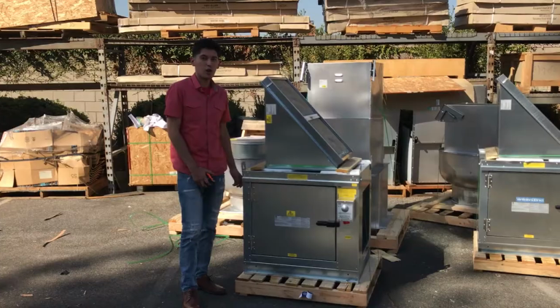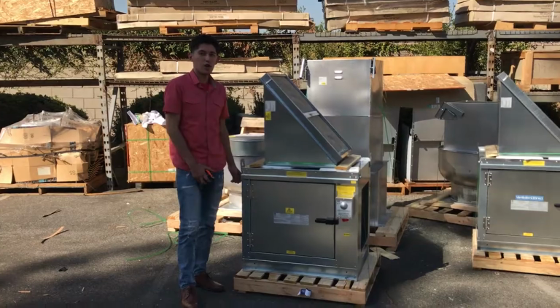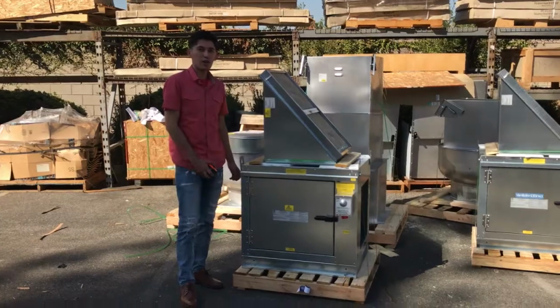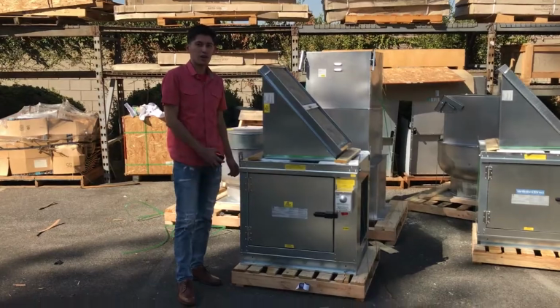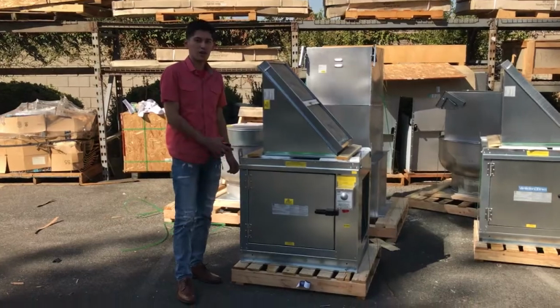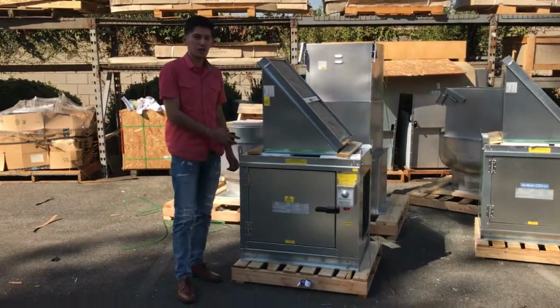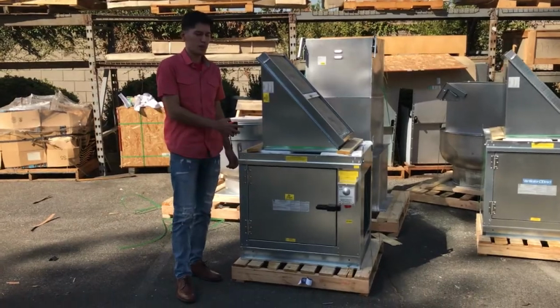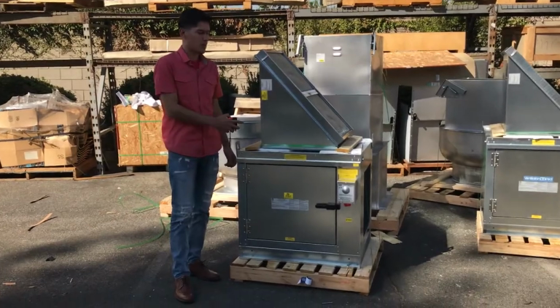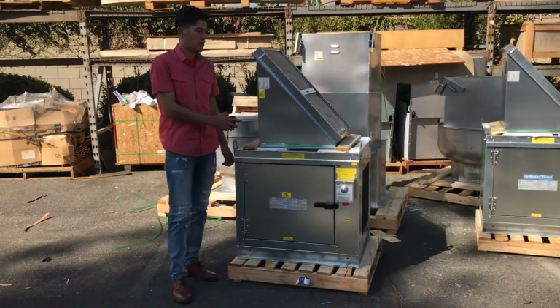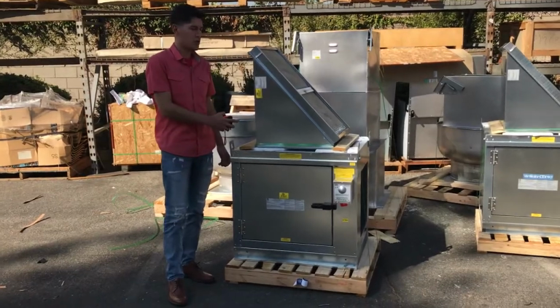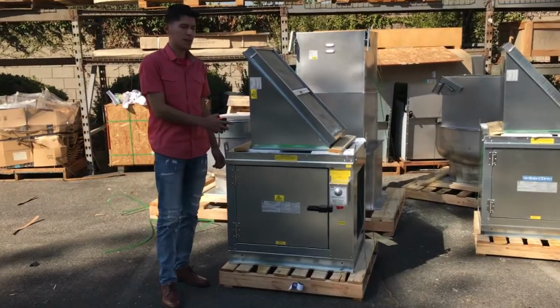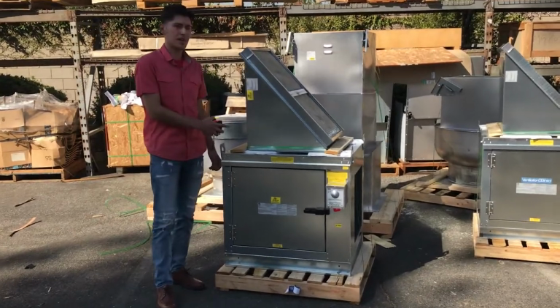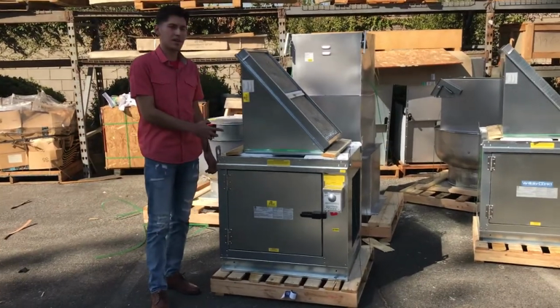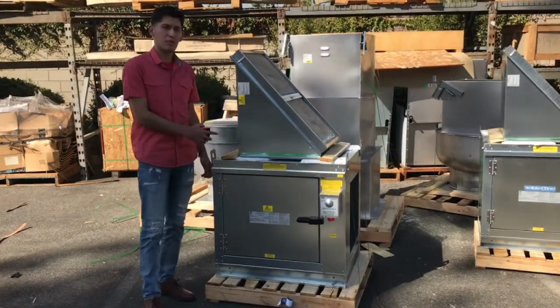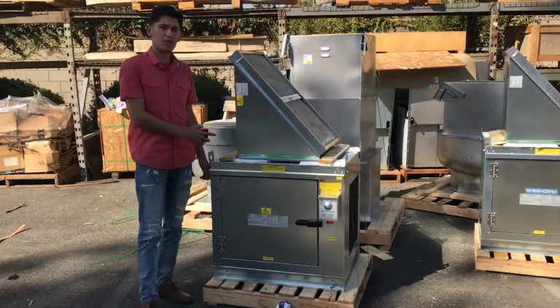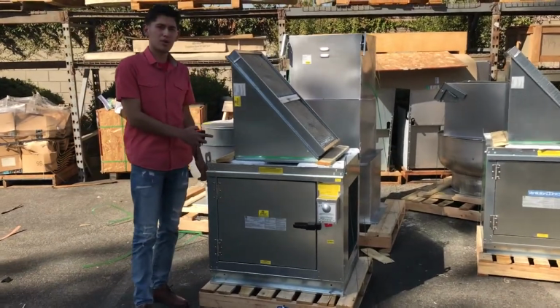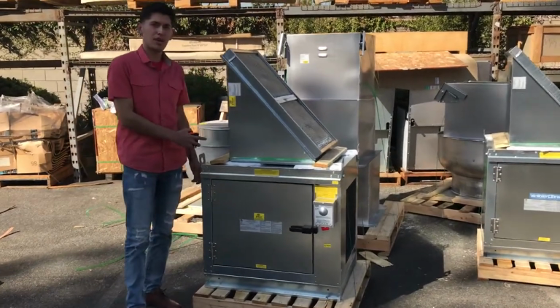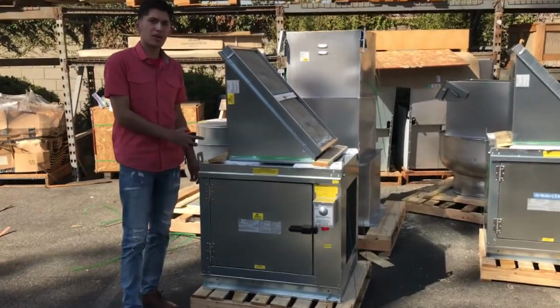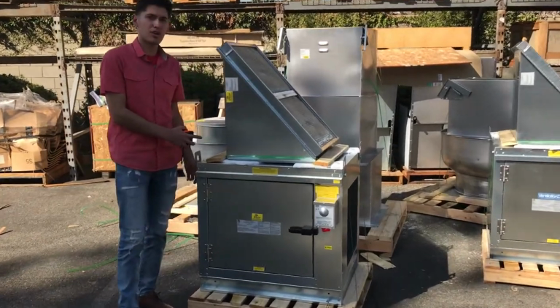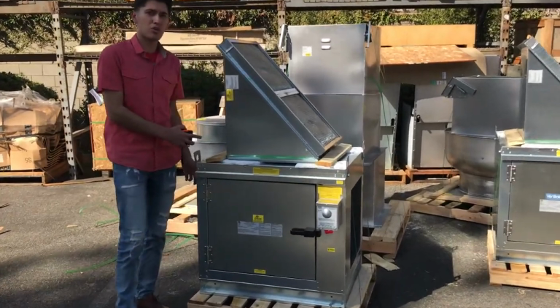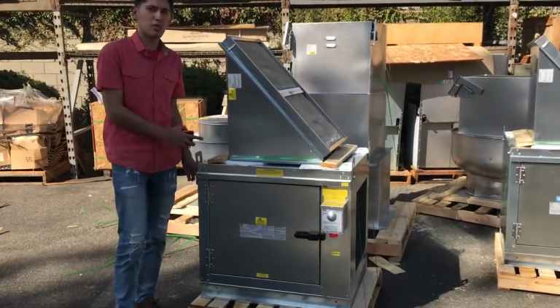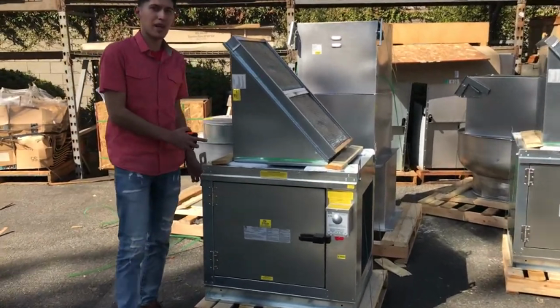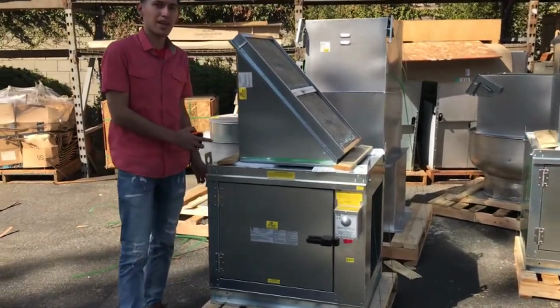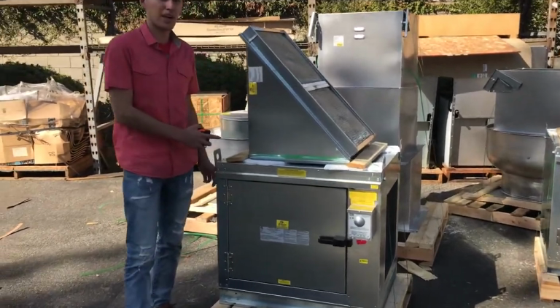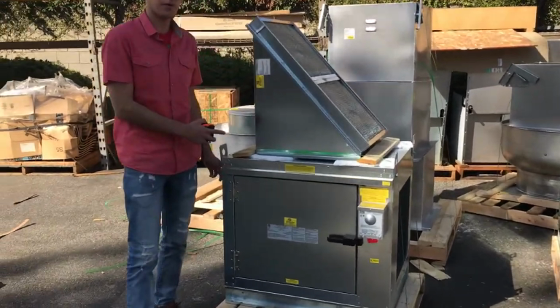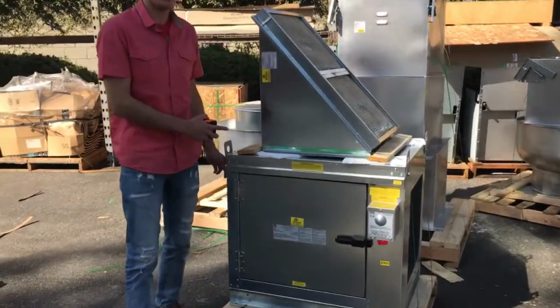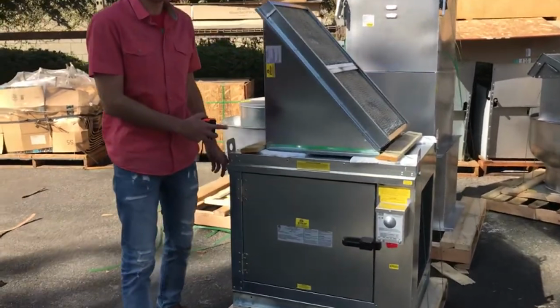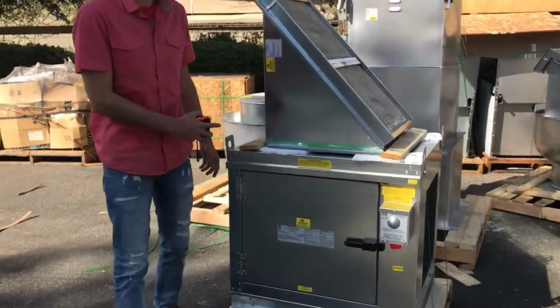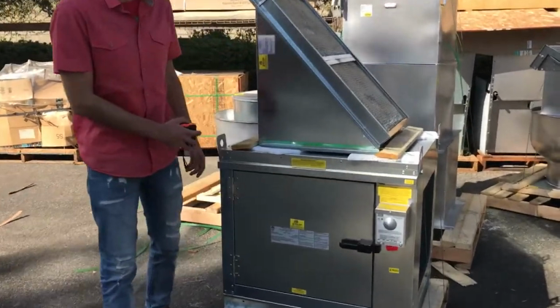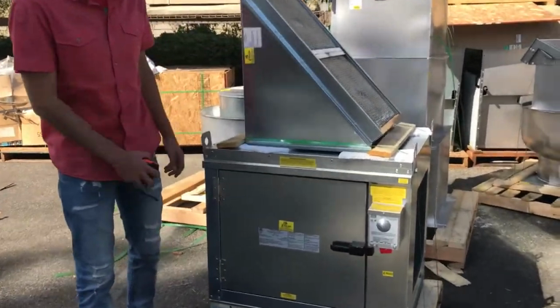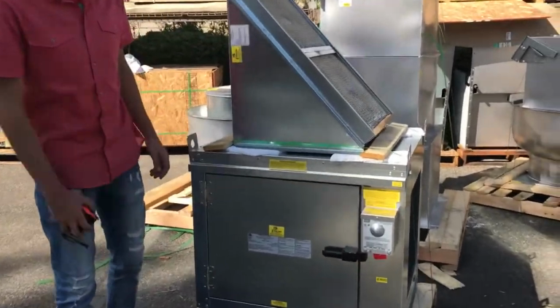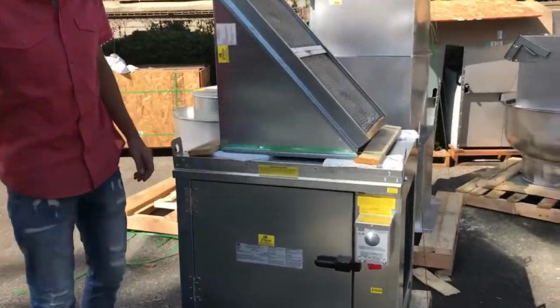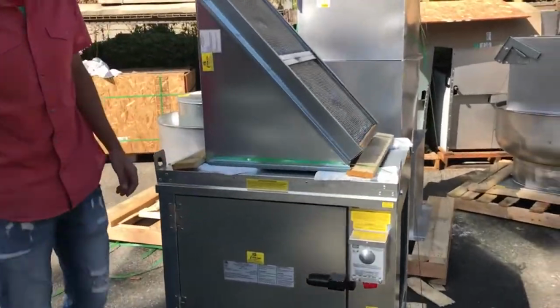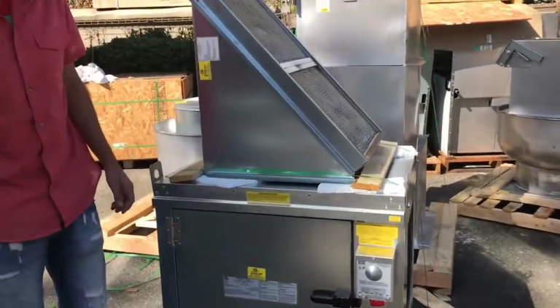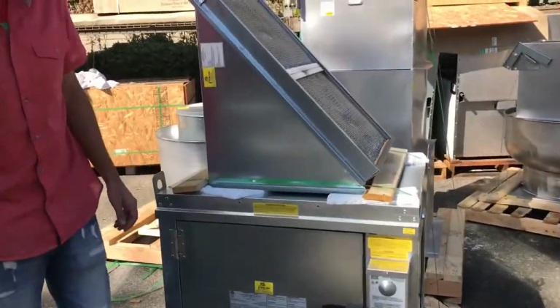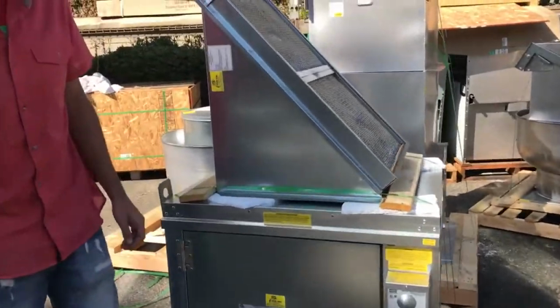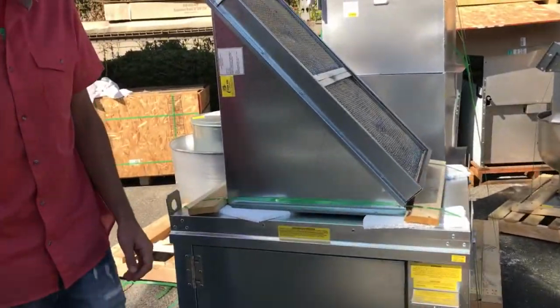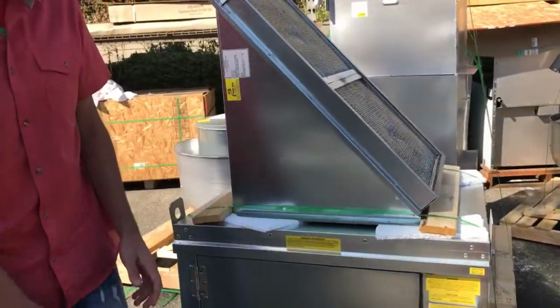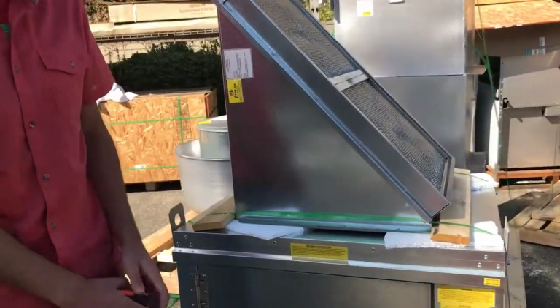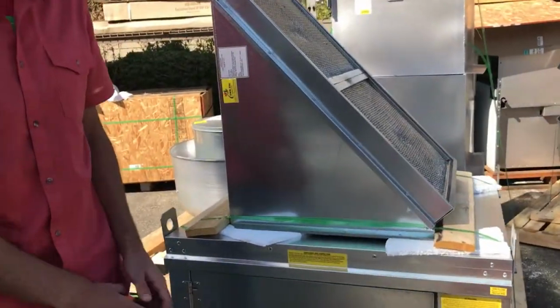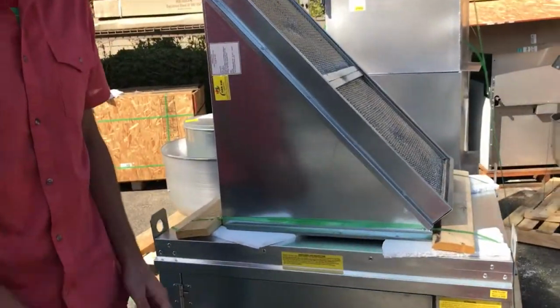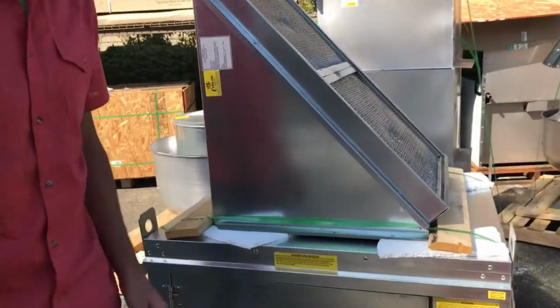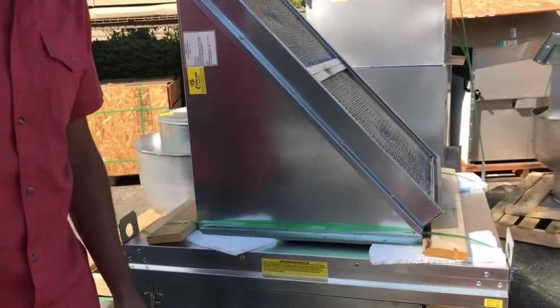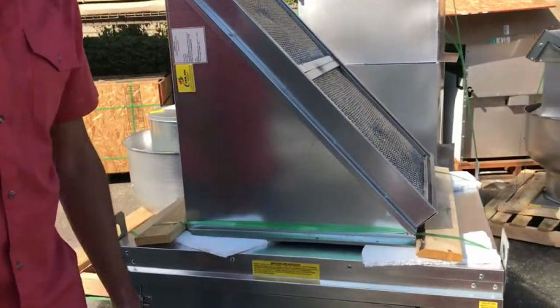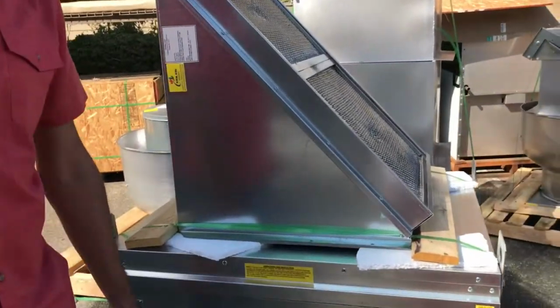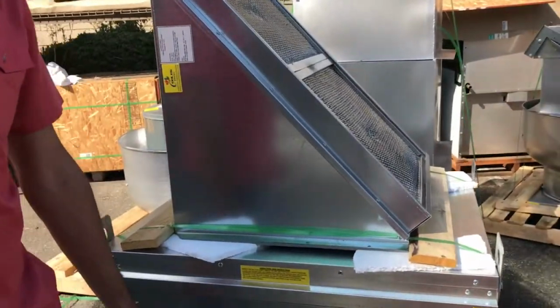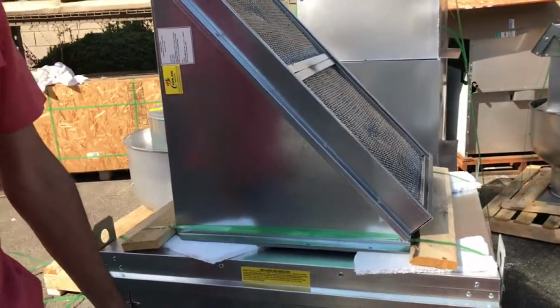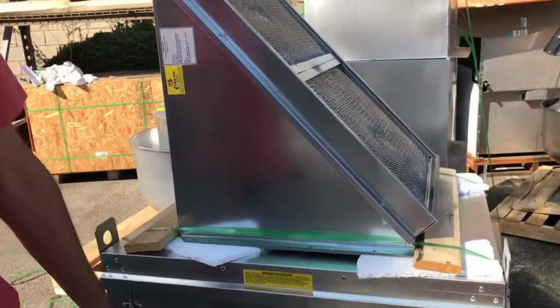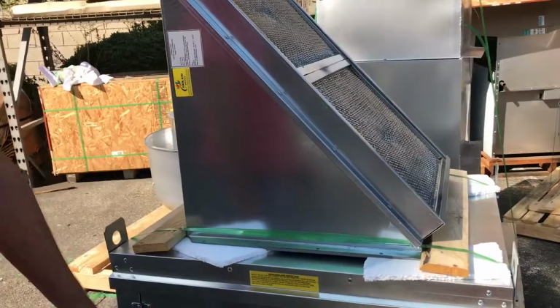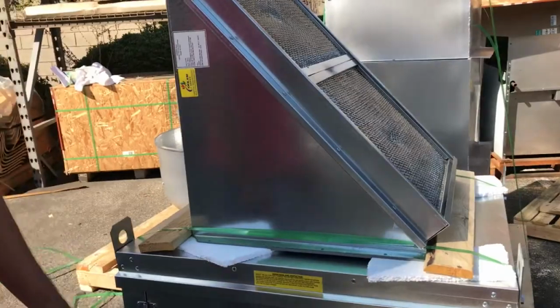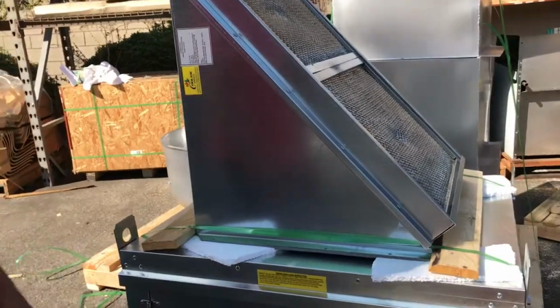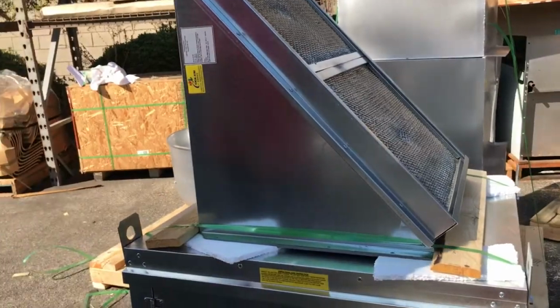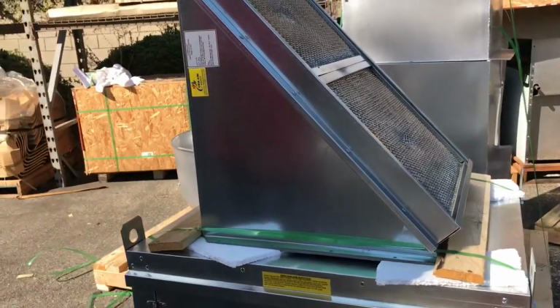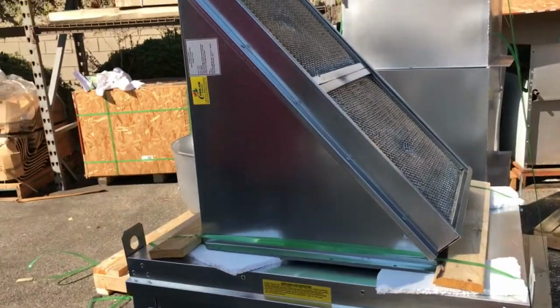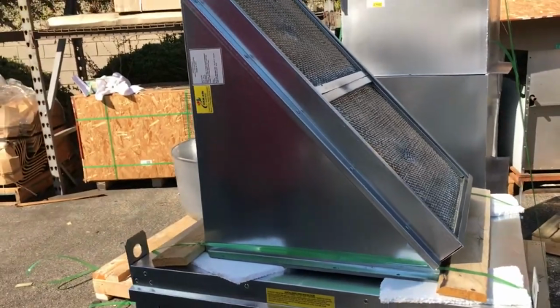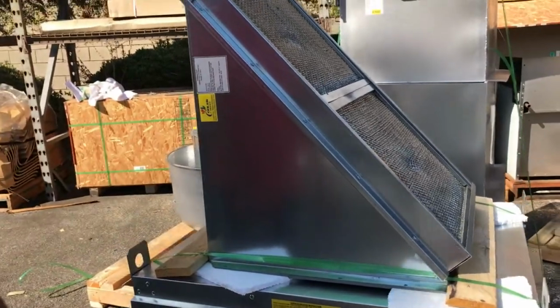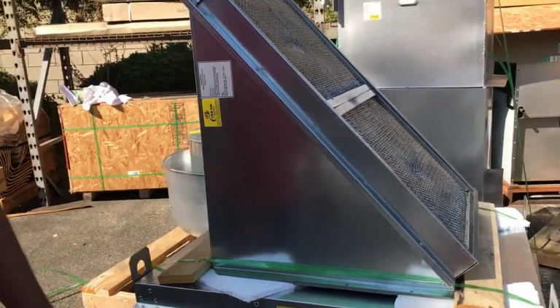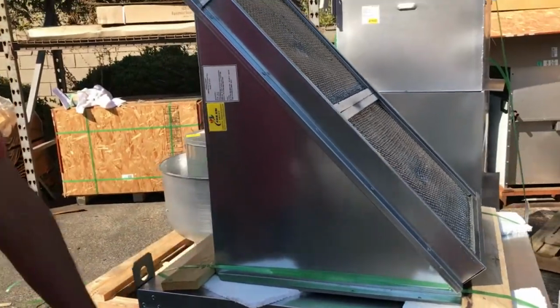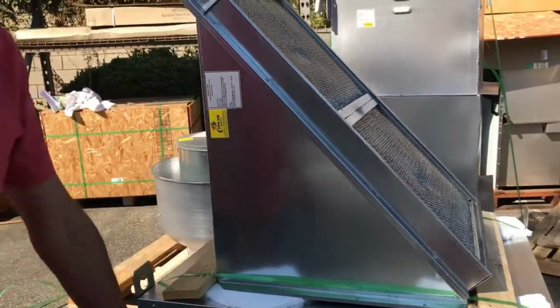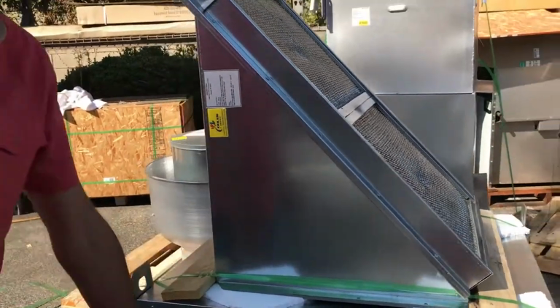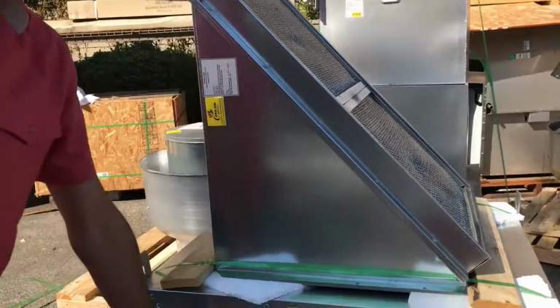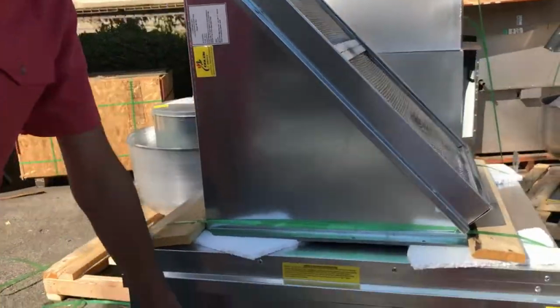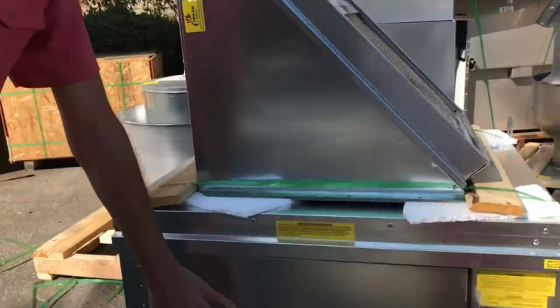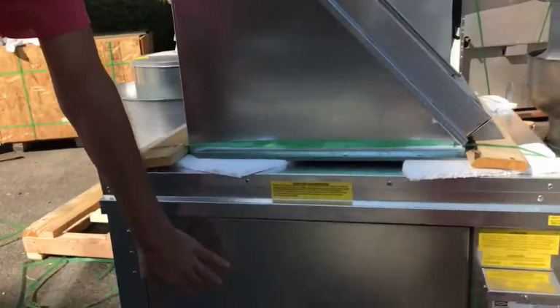Hello everybody, today we're going to be demonstrating our supply air fan. As you can see, this product does come ETL certified.